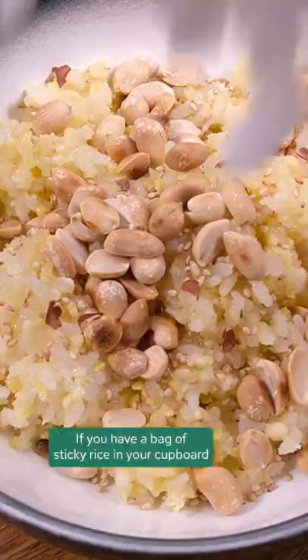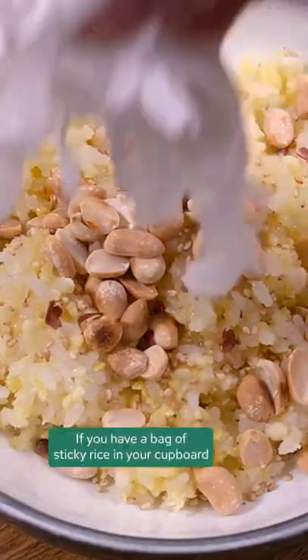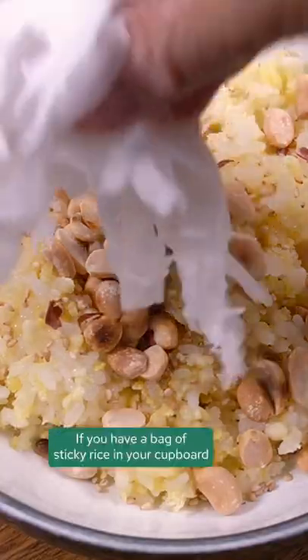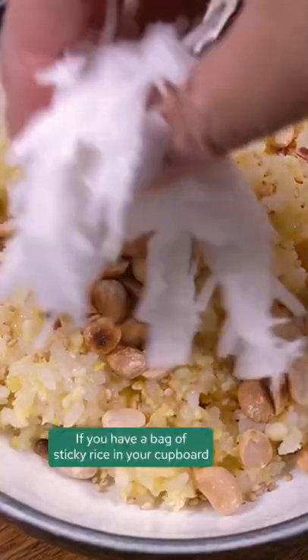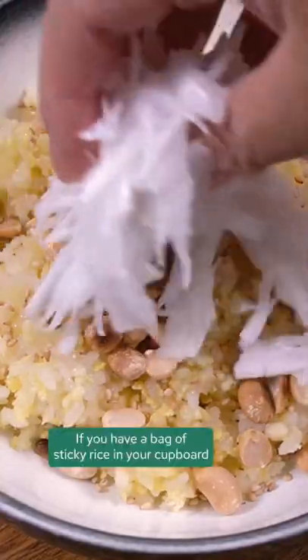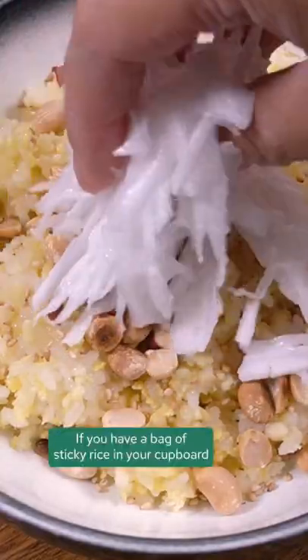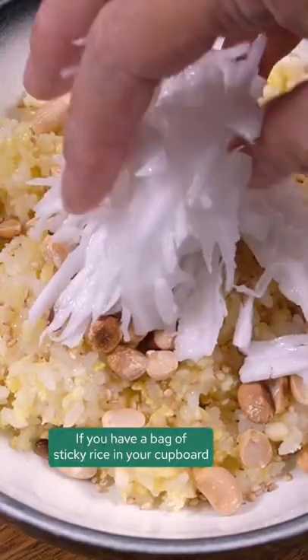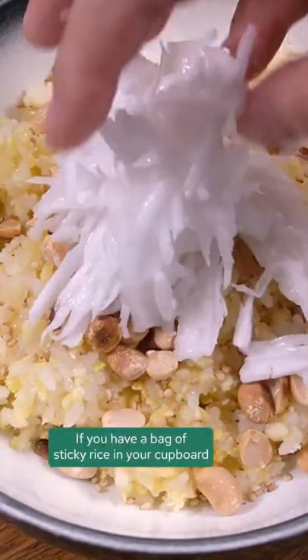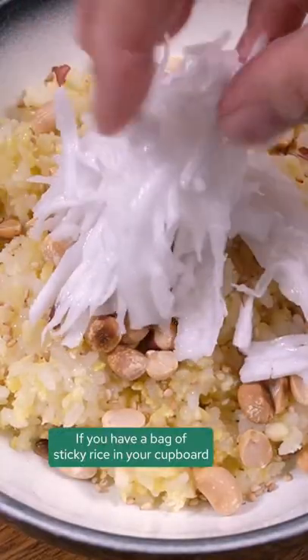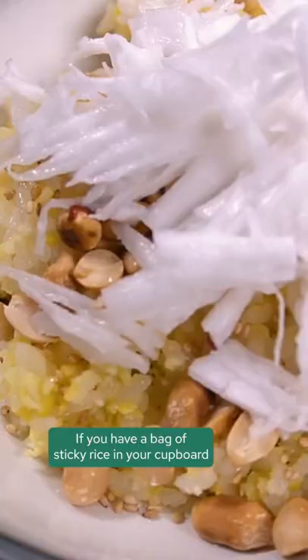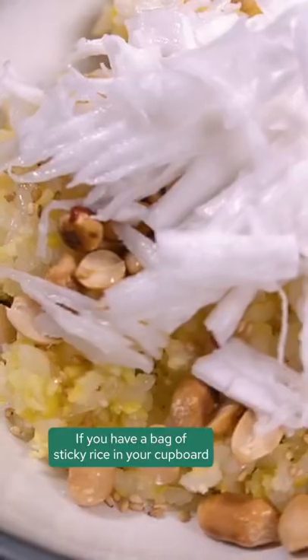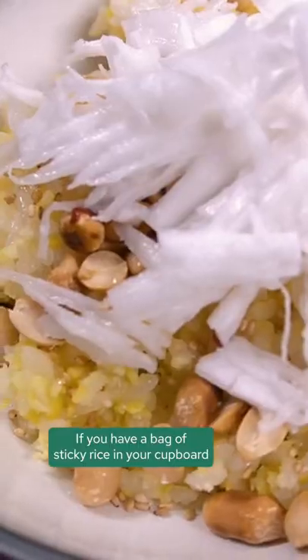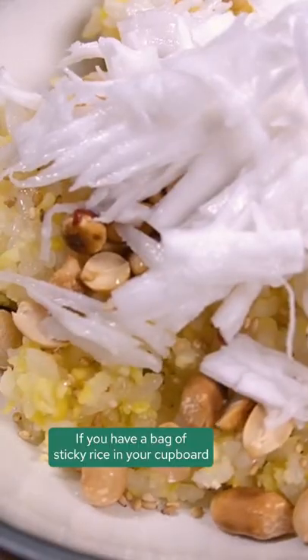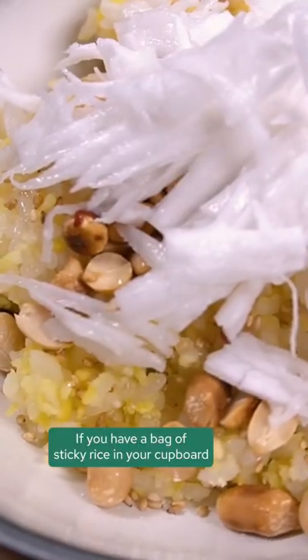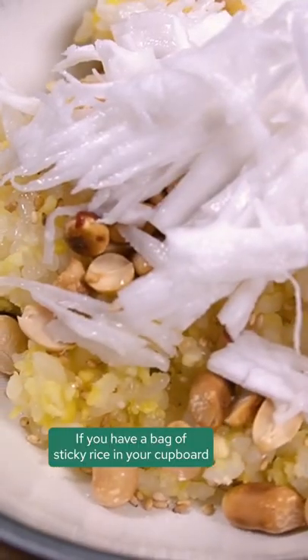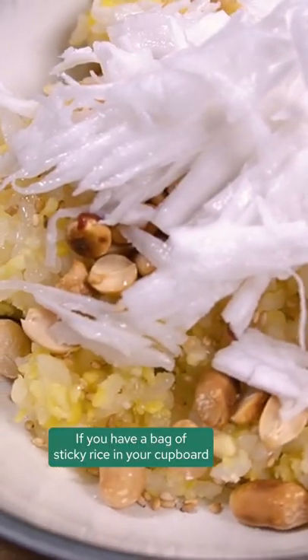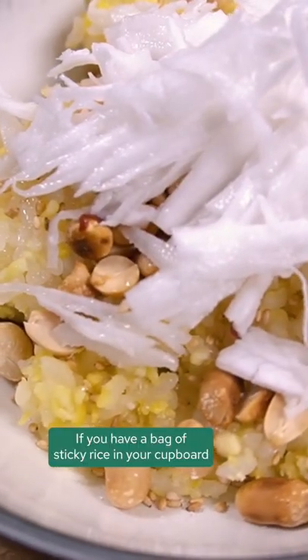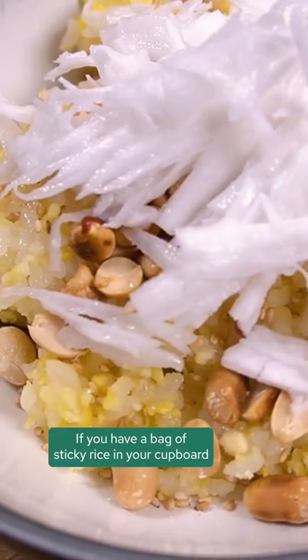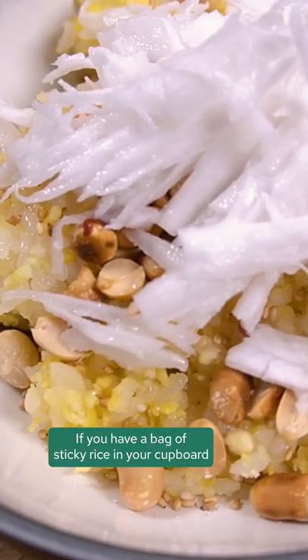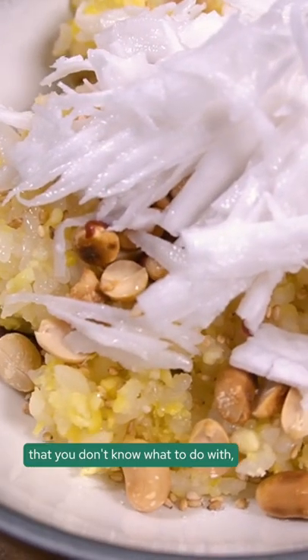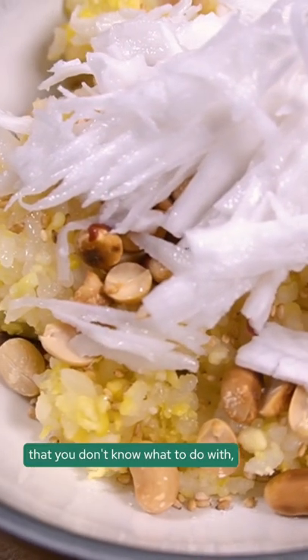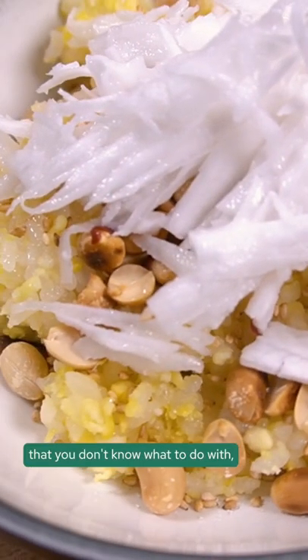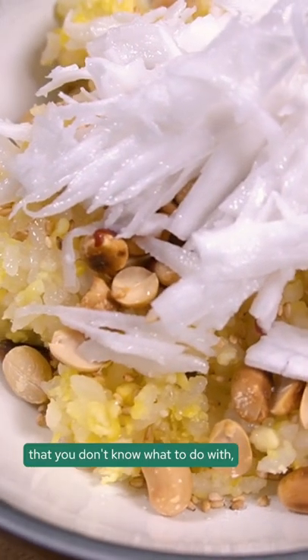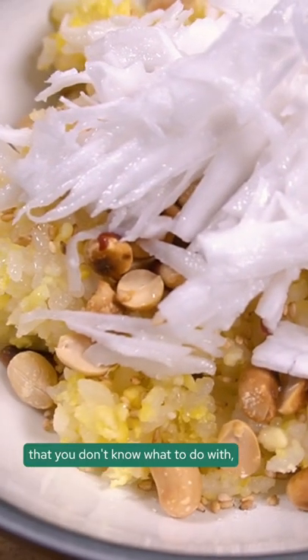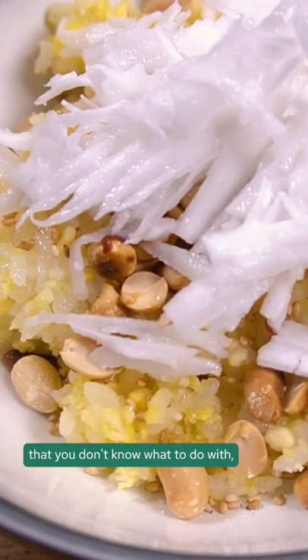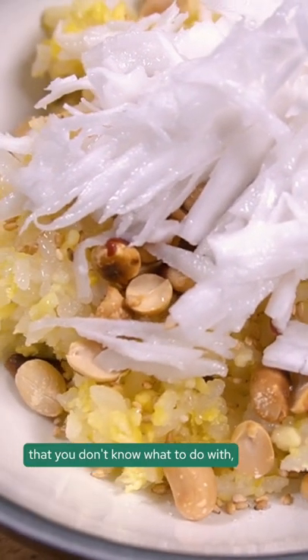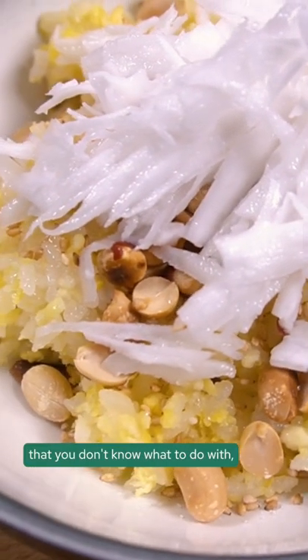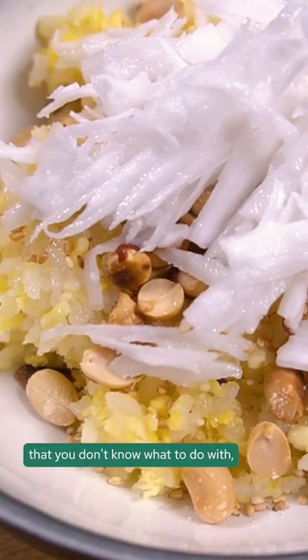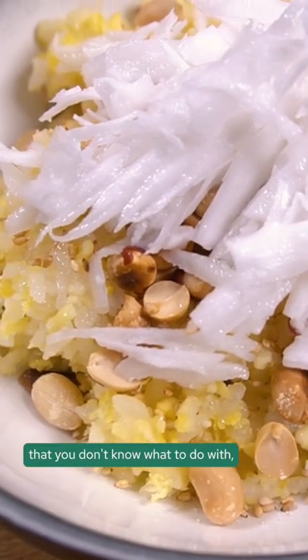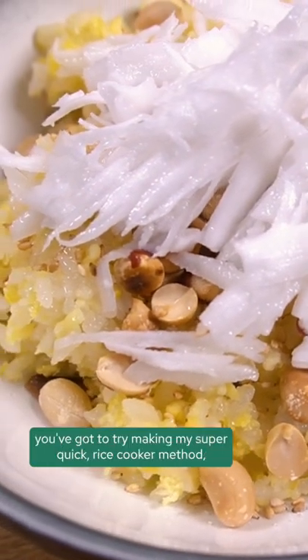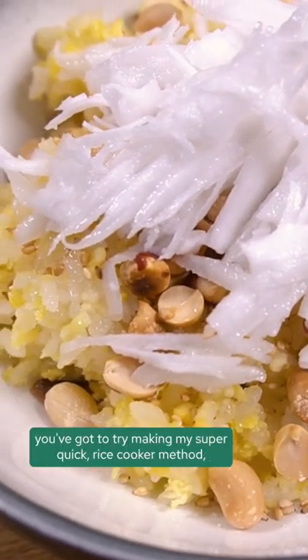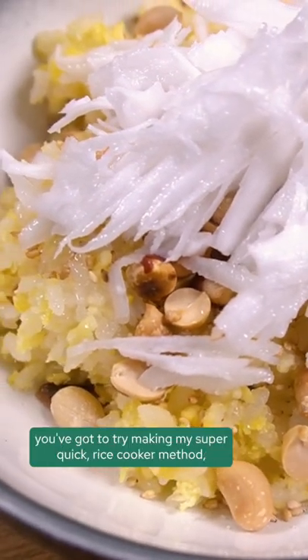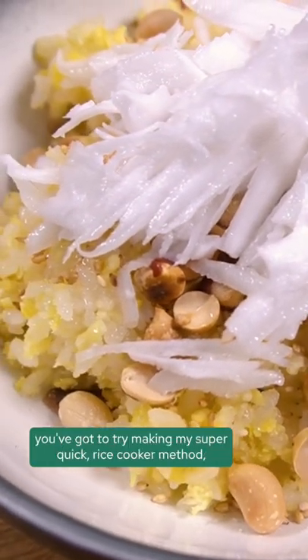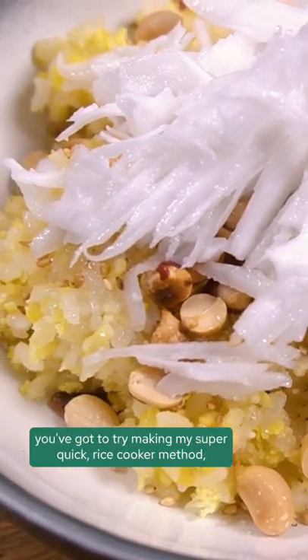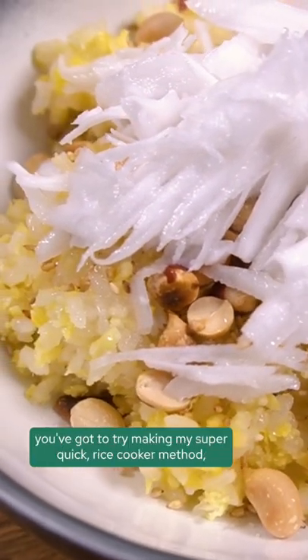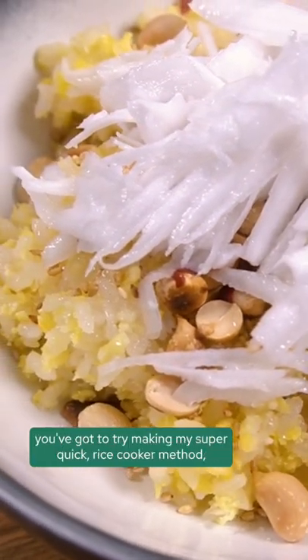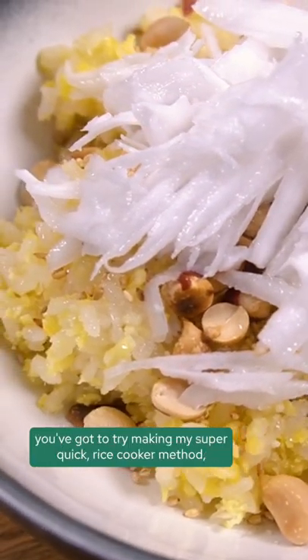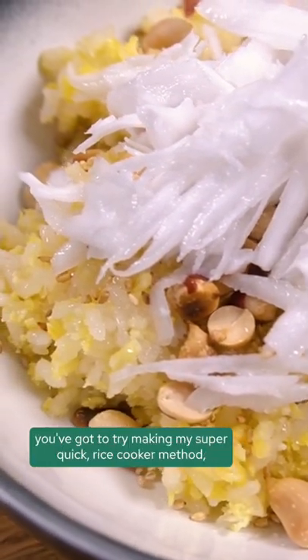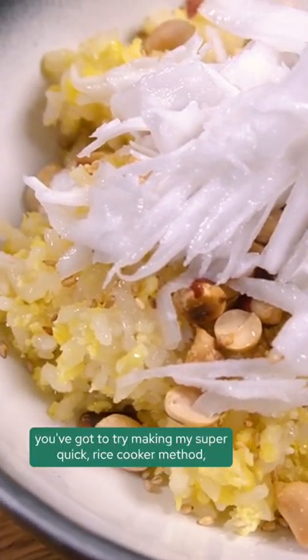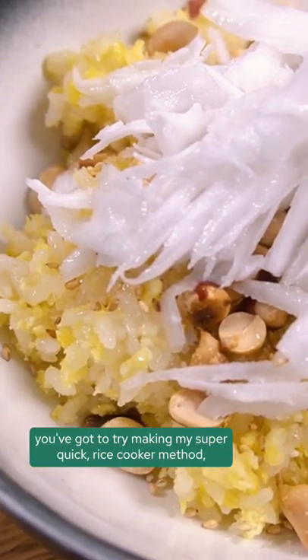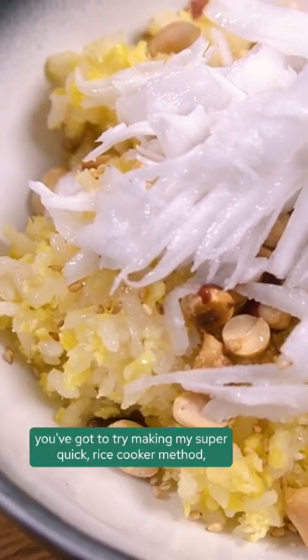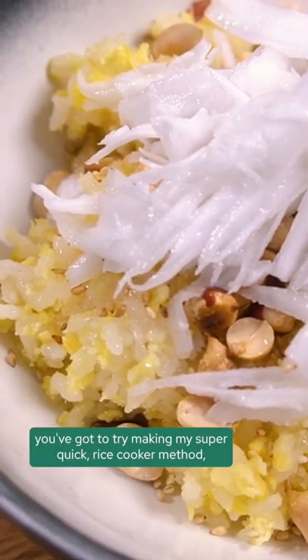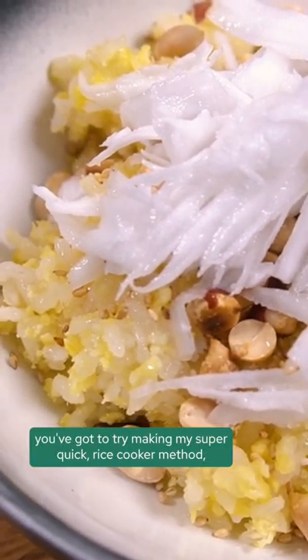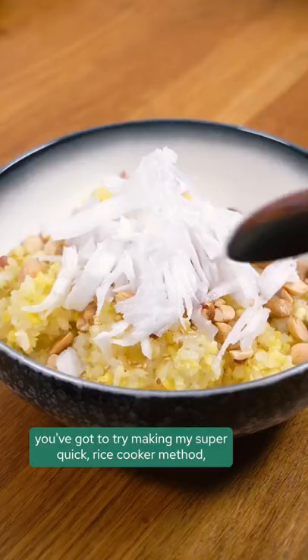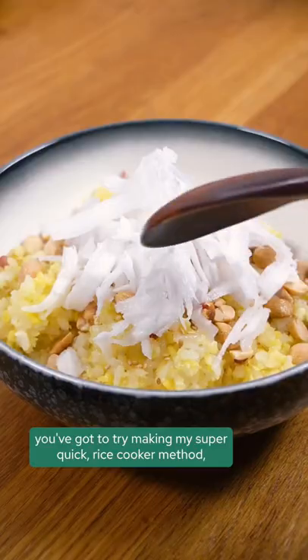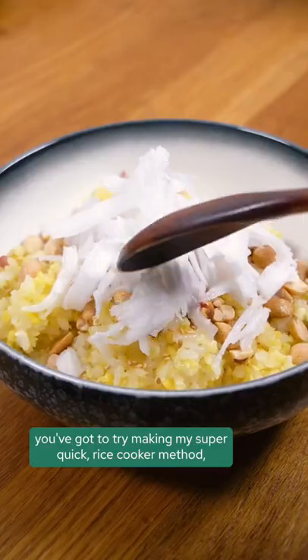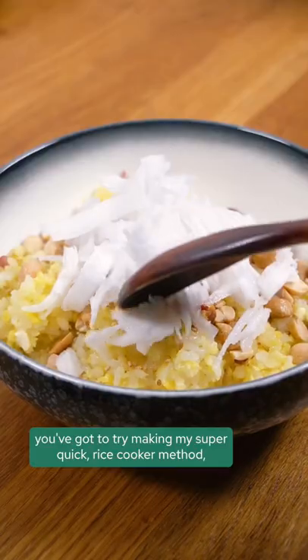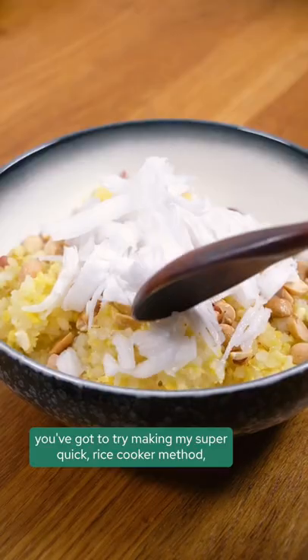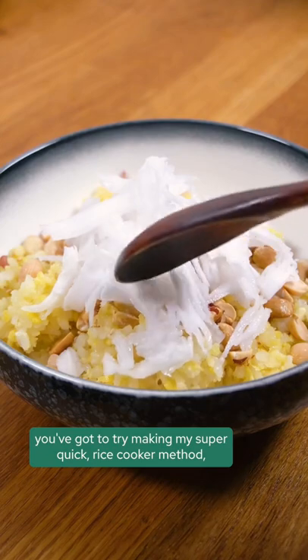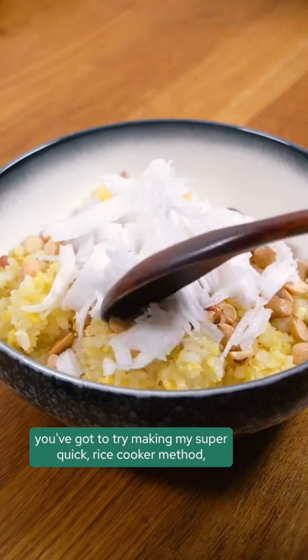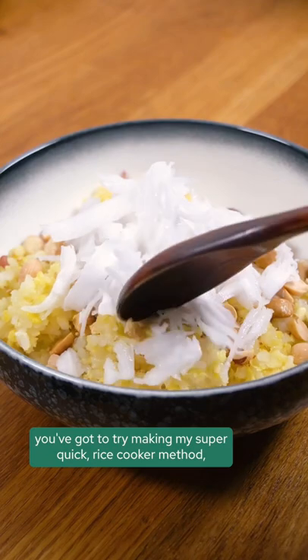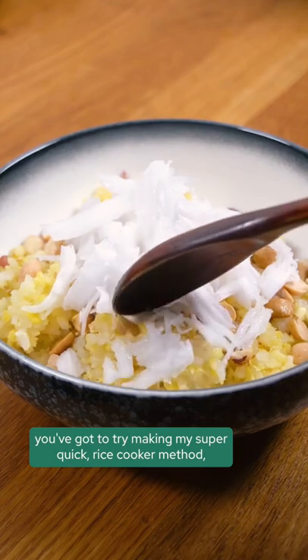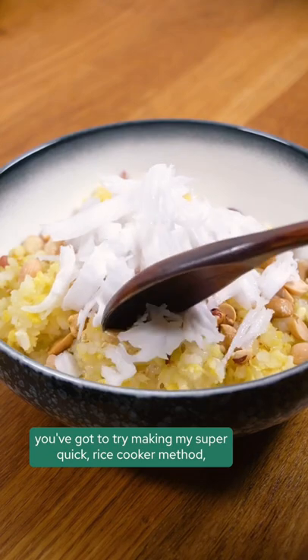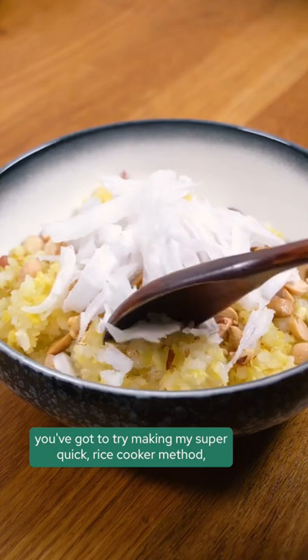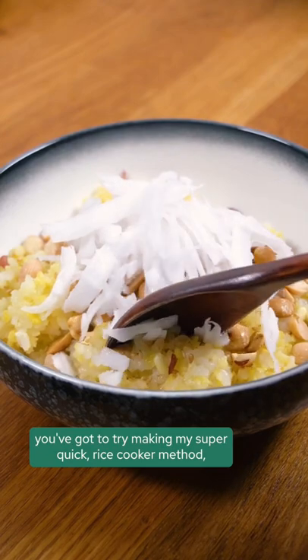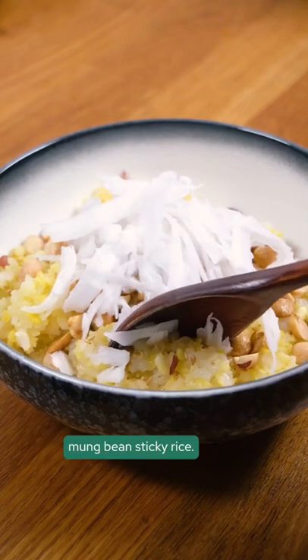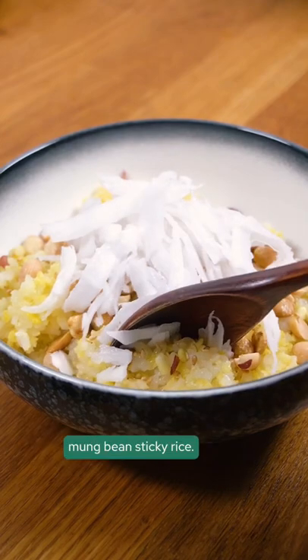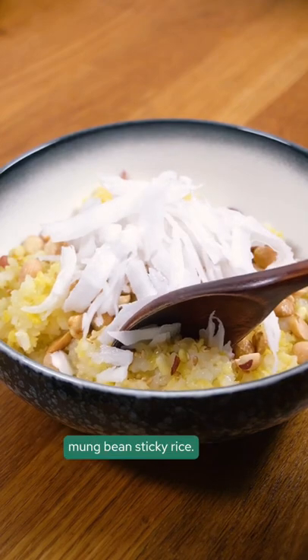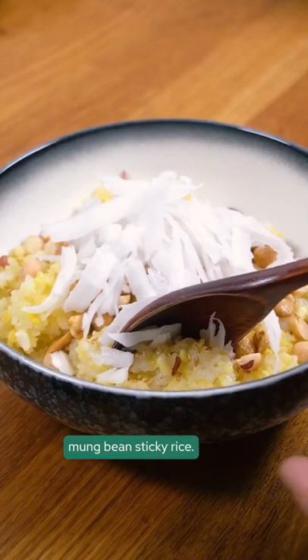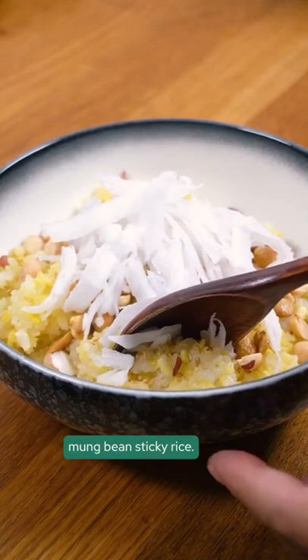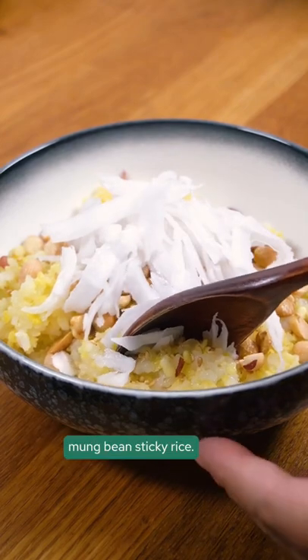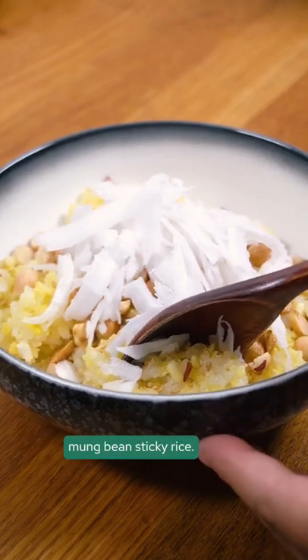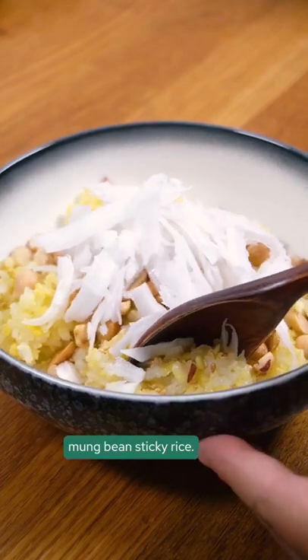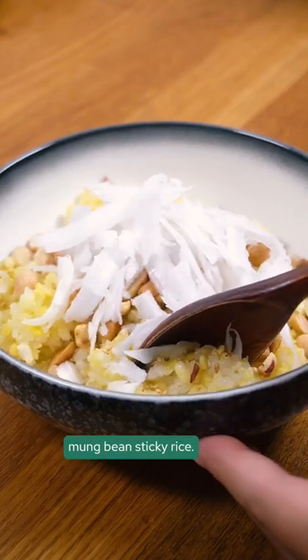If you have a bag of sticky rice in your cupboard that you don't know what to do with, you've got to try making my super quick rice cooker method mung bean sticky rice.